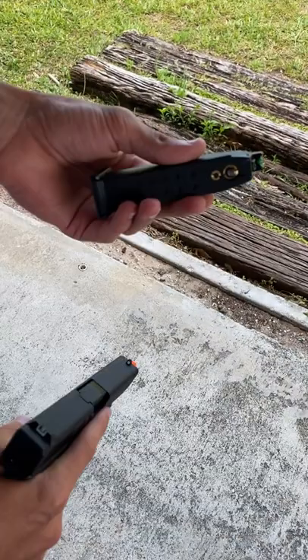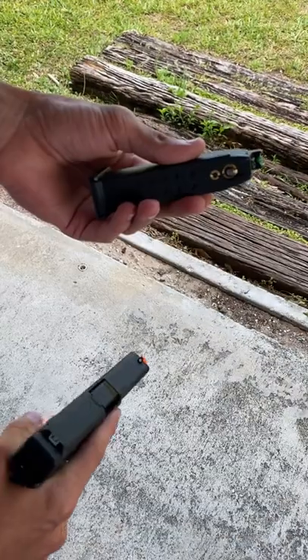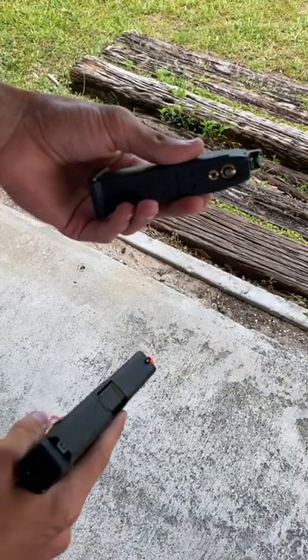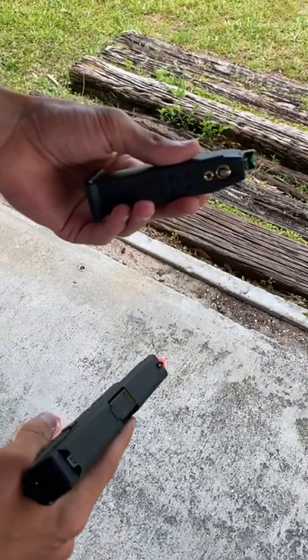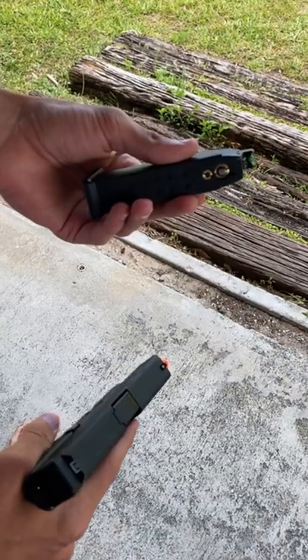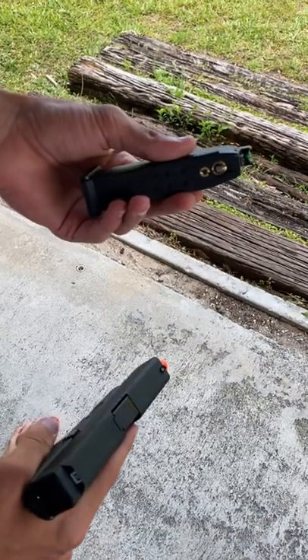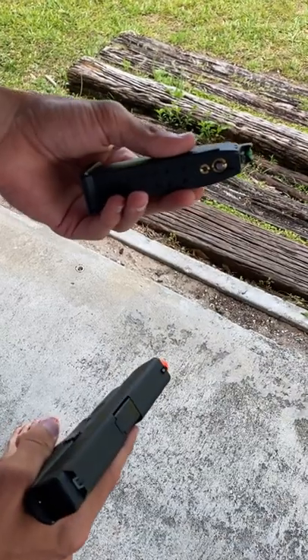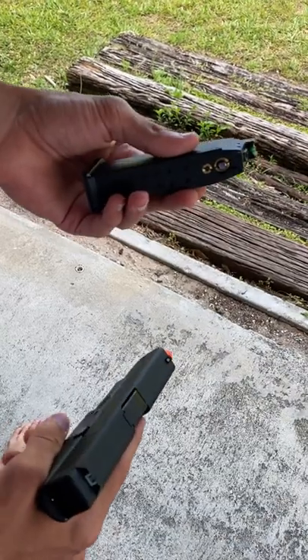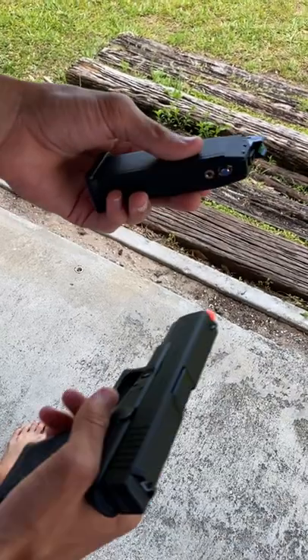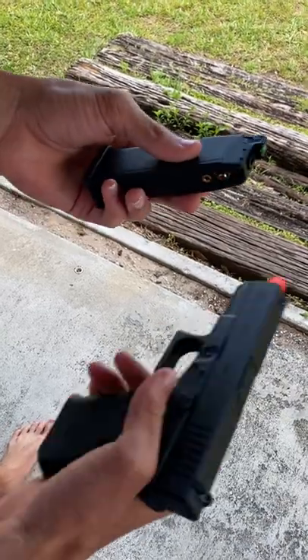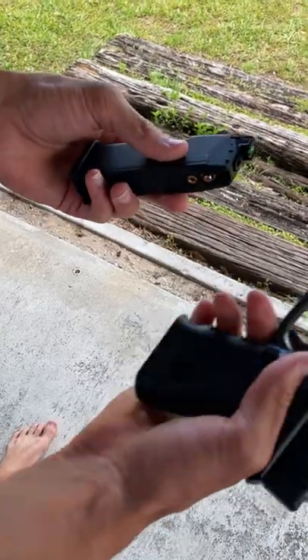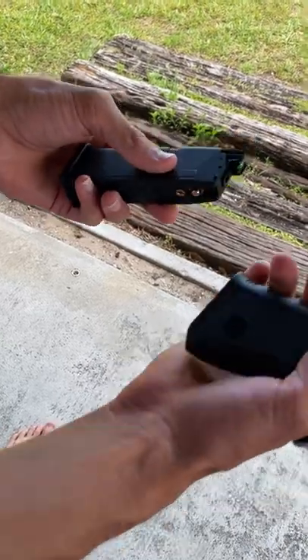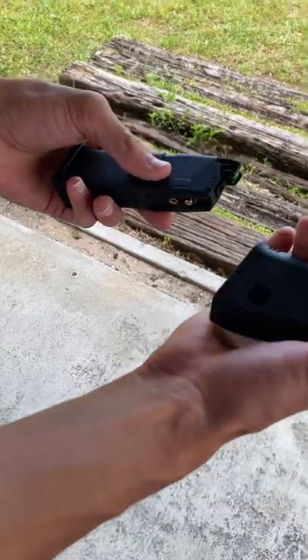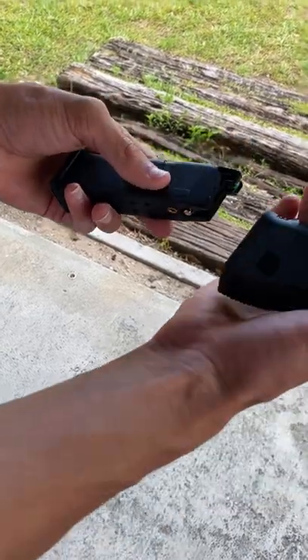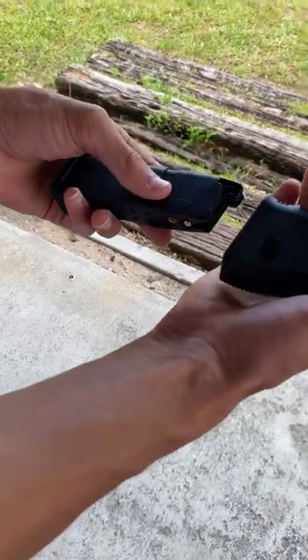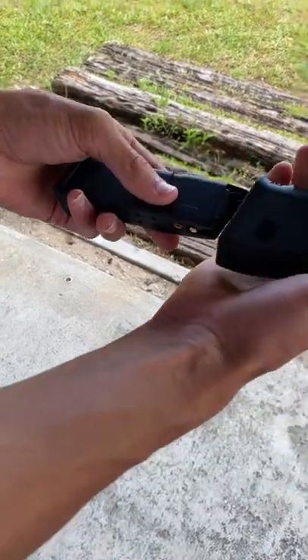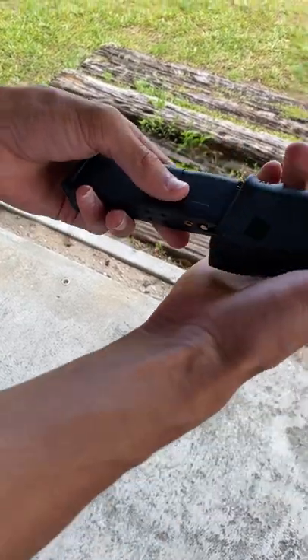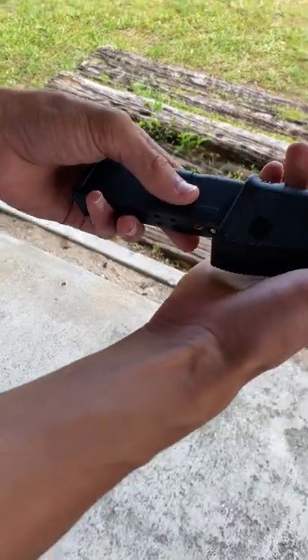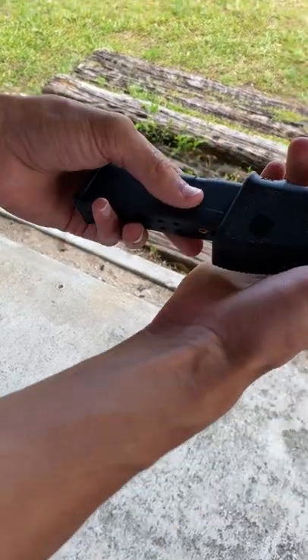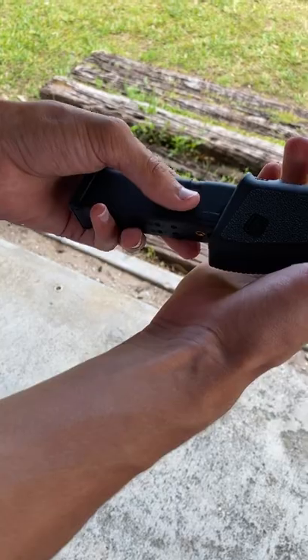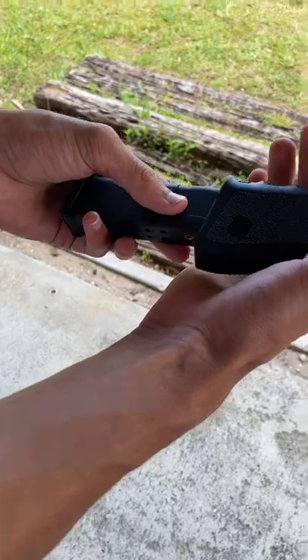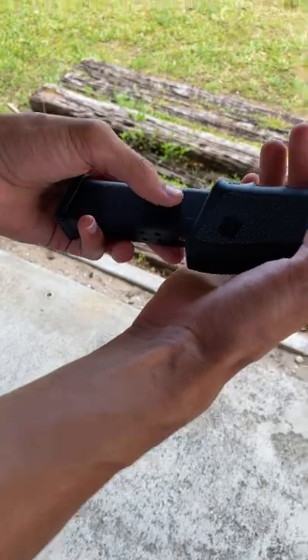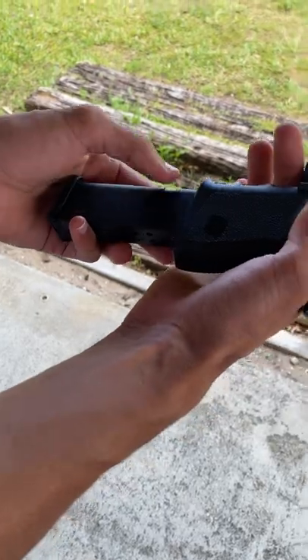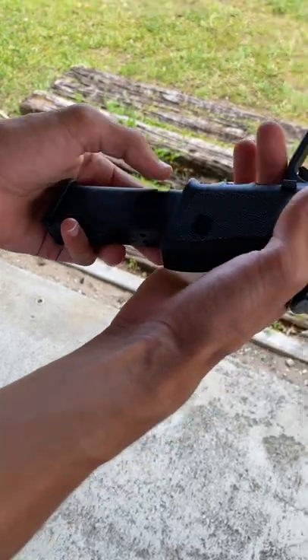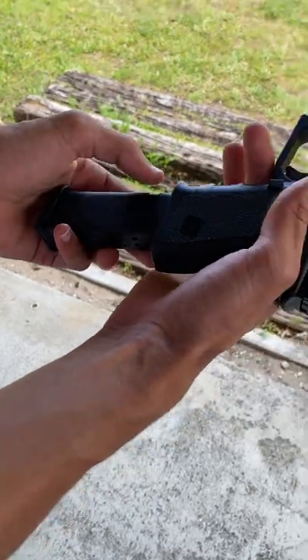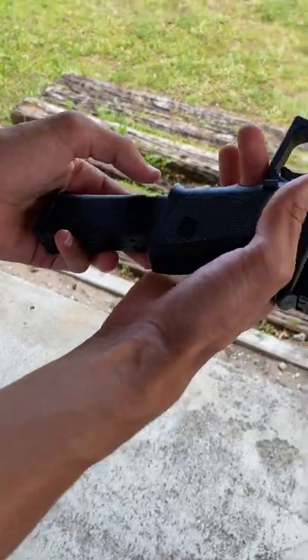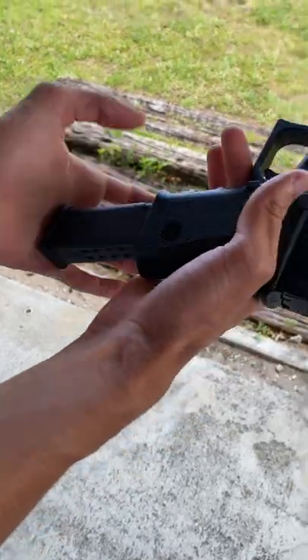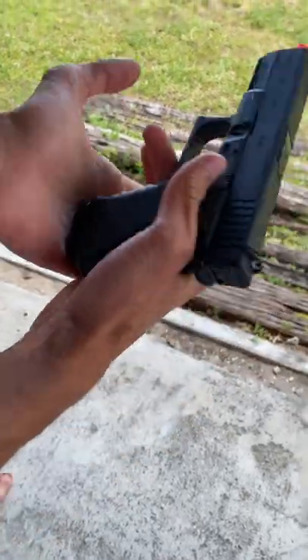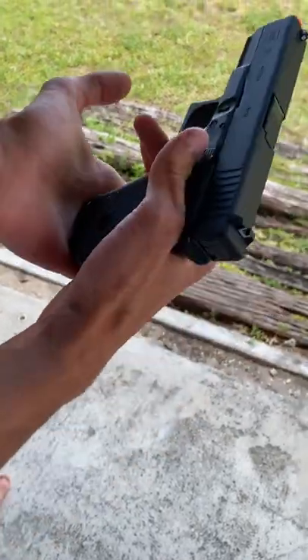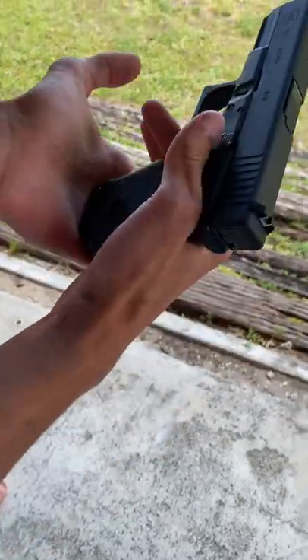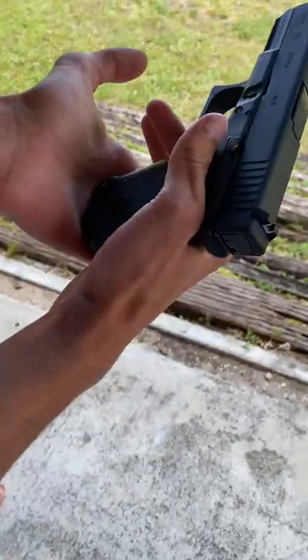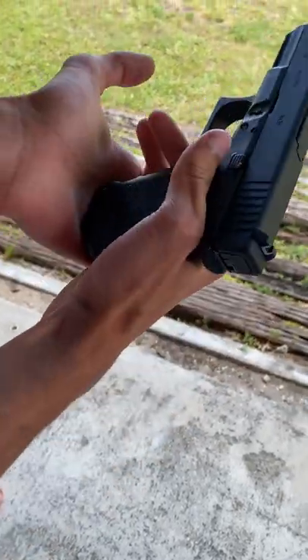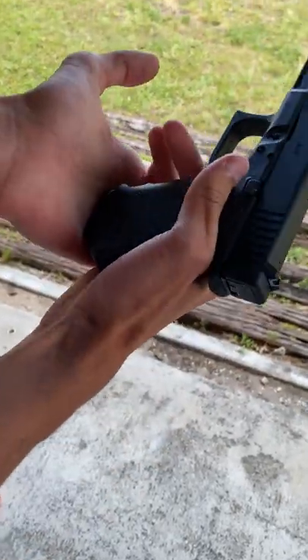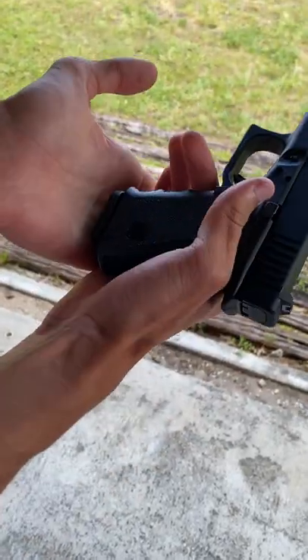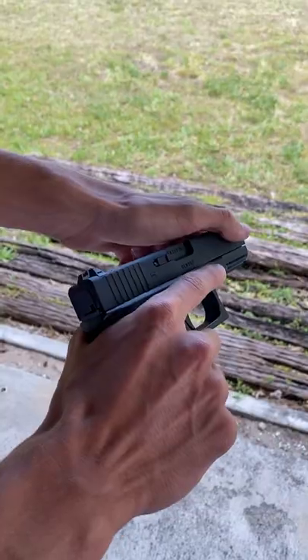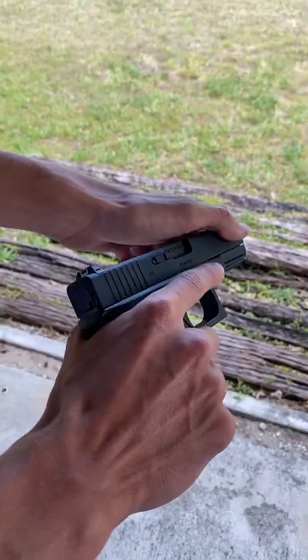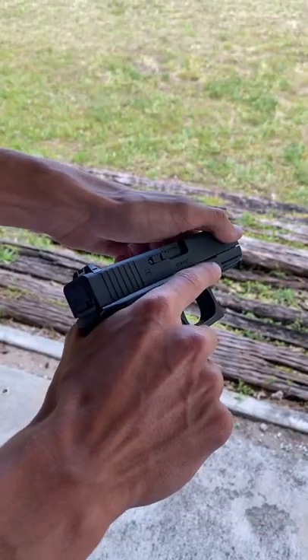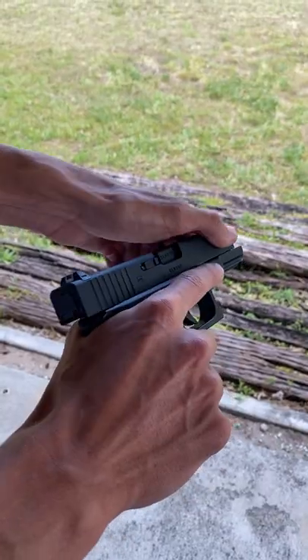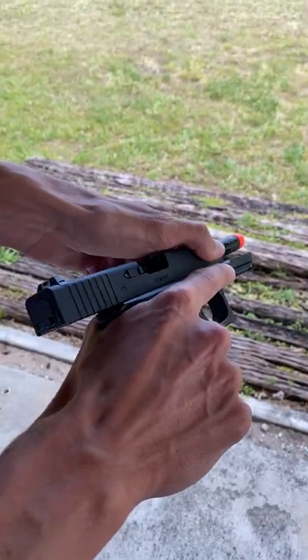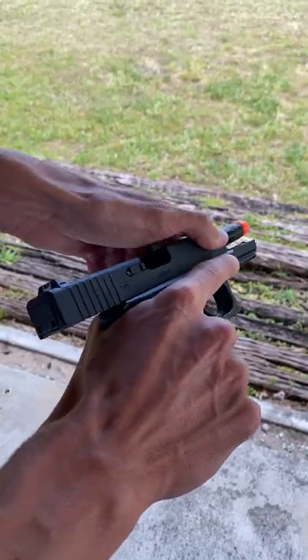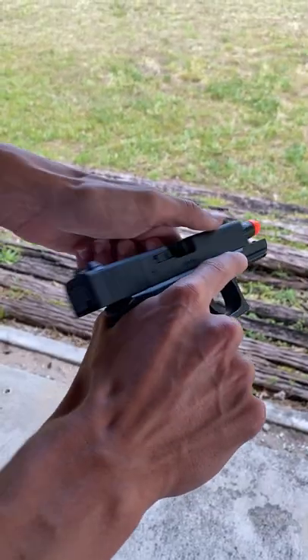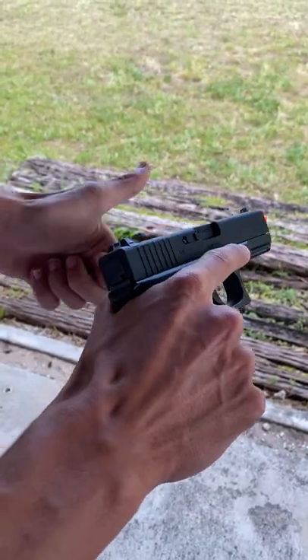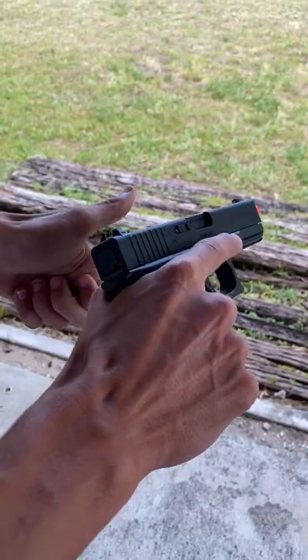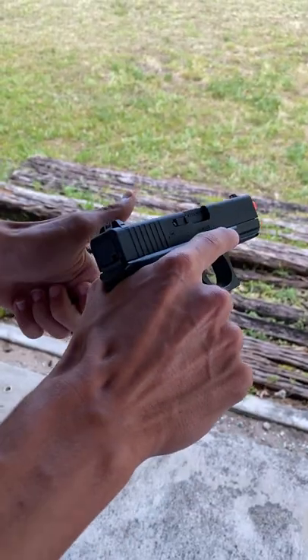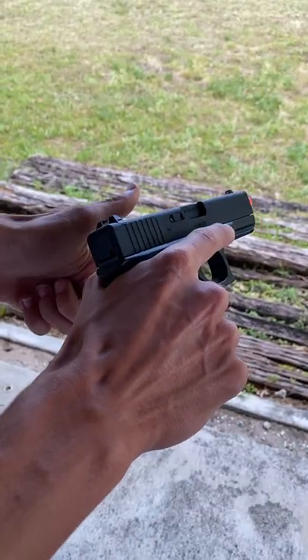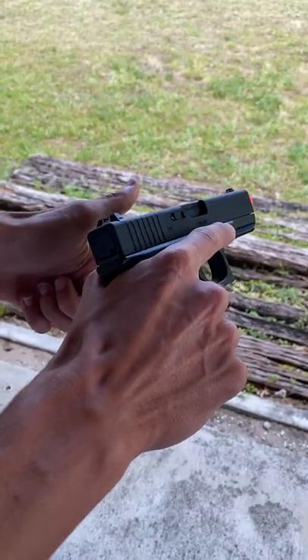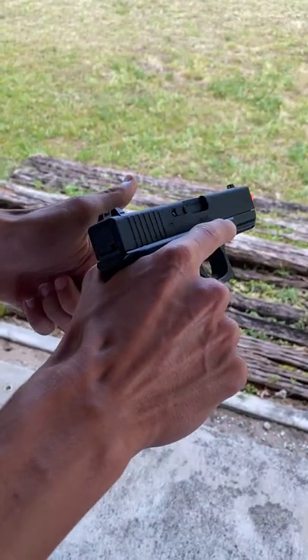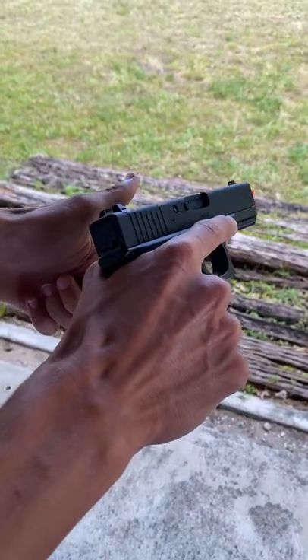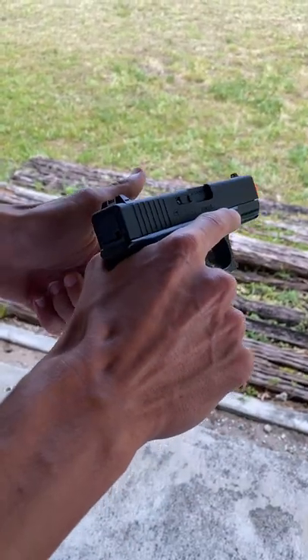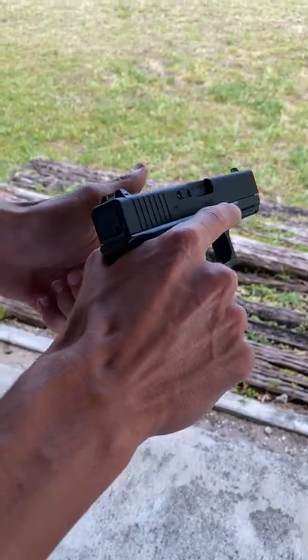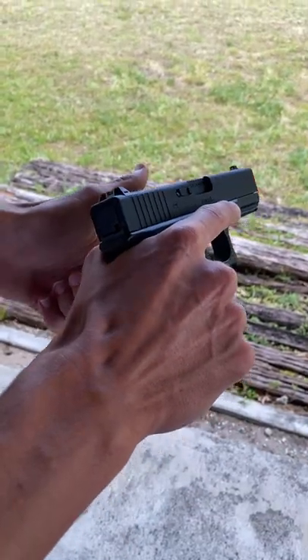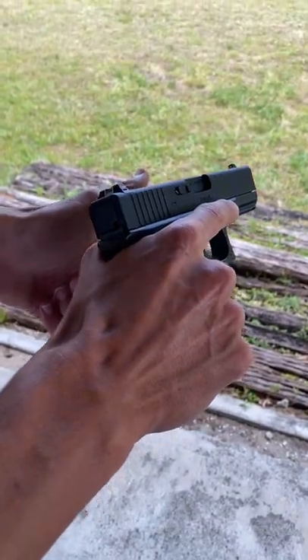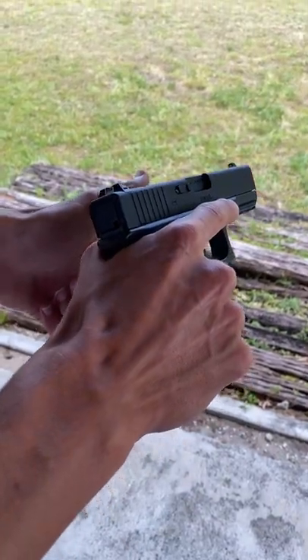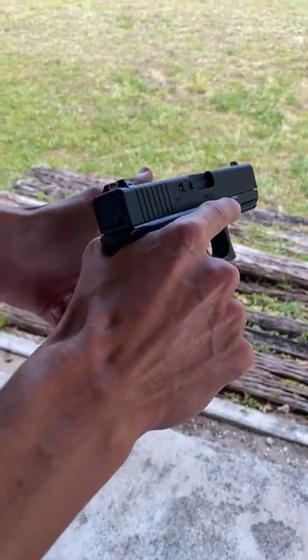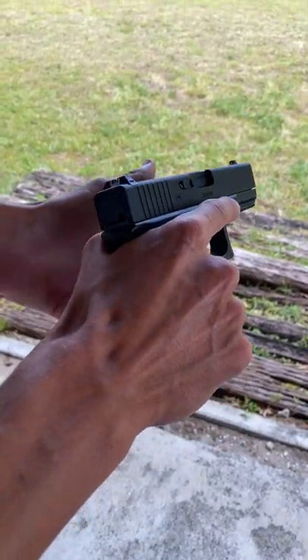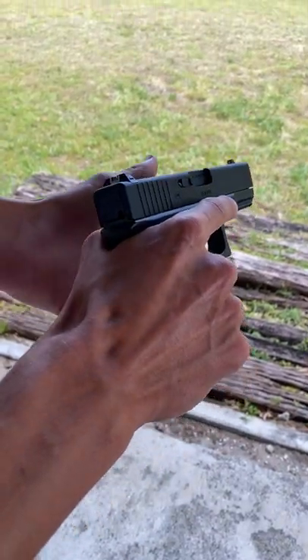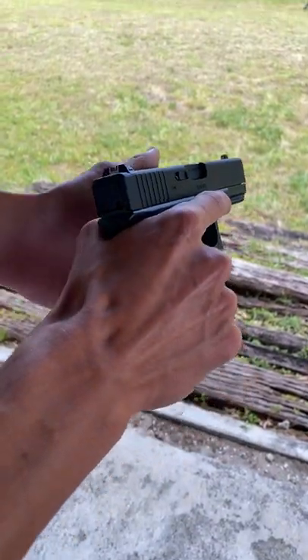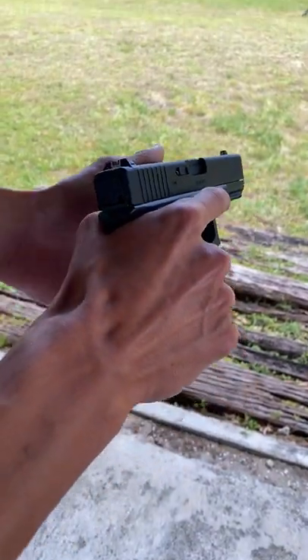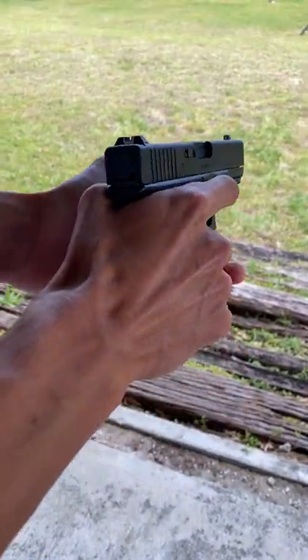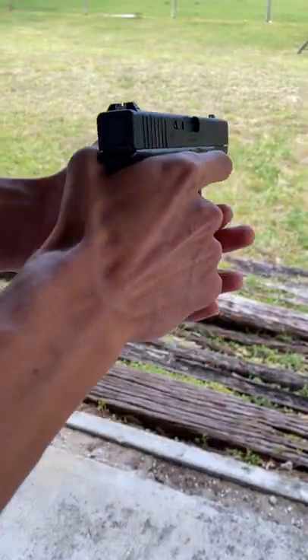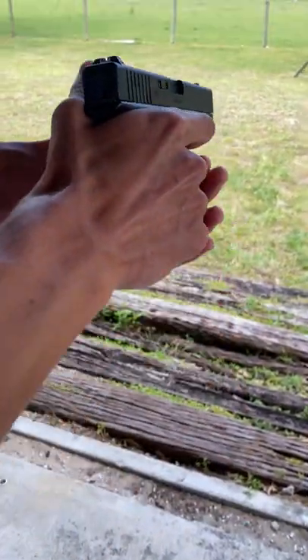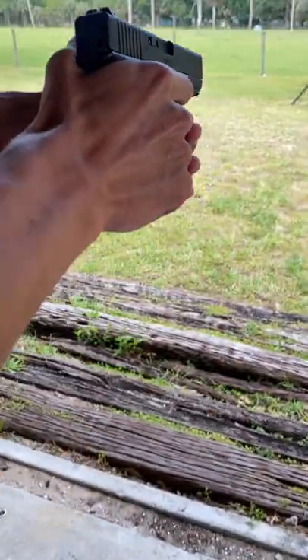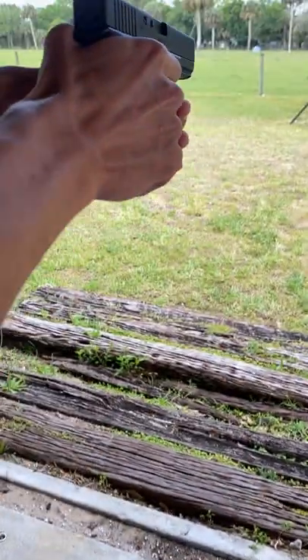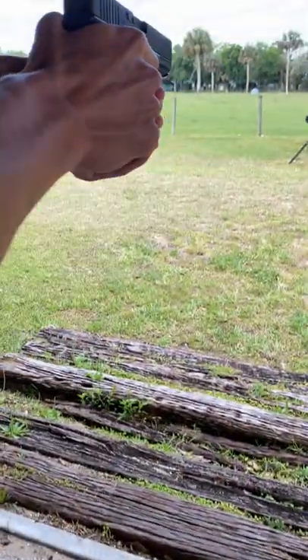Once you've done that, your magazine's ready to go, so you can go ahead and put it into your gun, pull the slide back and release, and now you're ready to shoot.